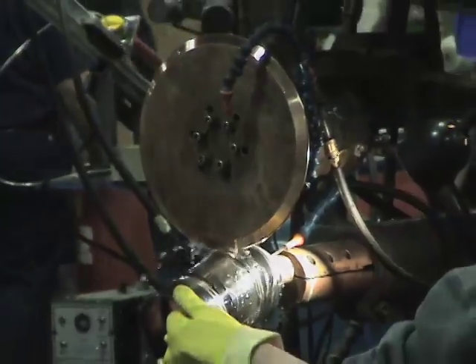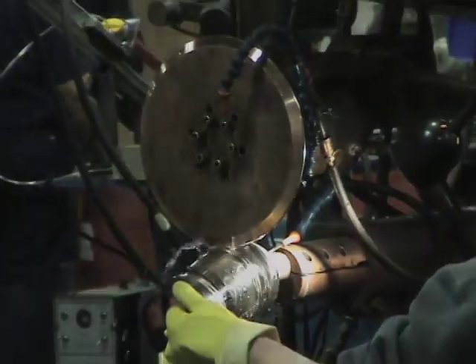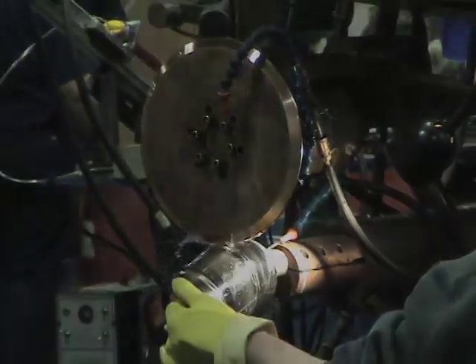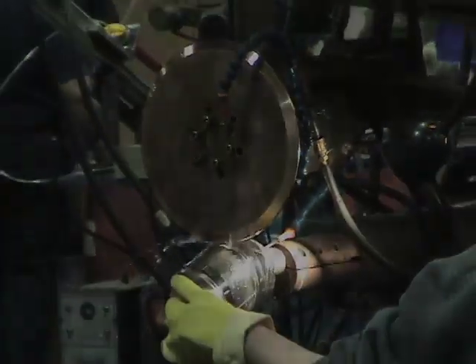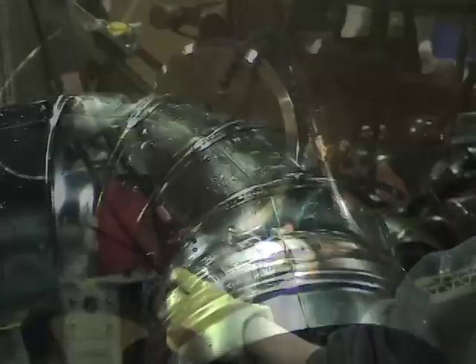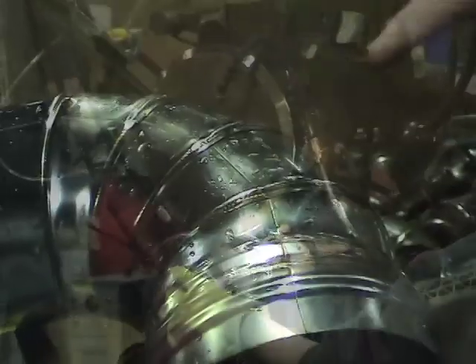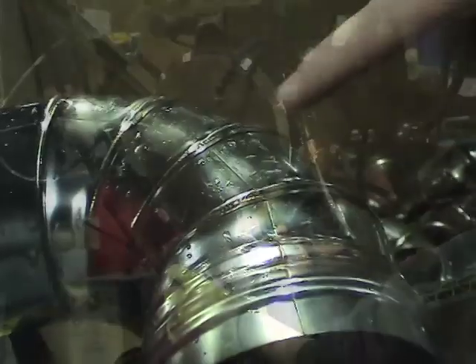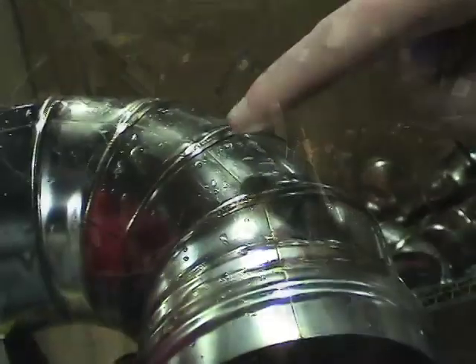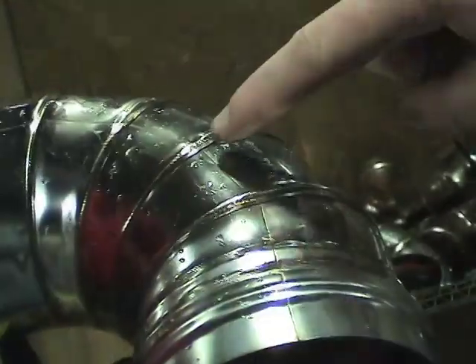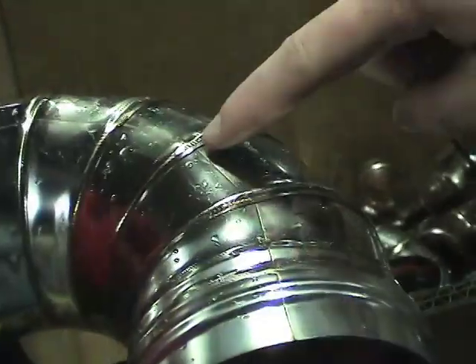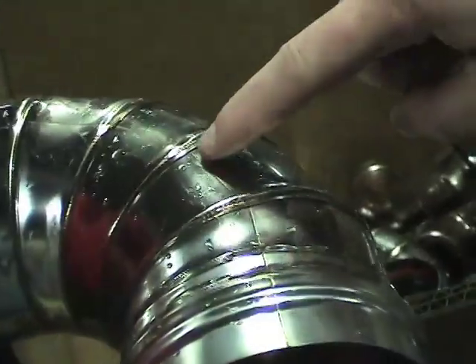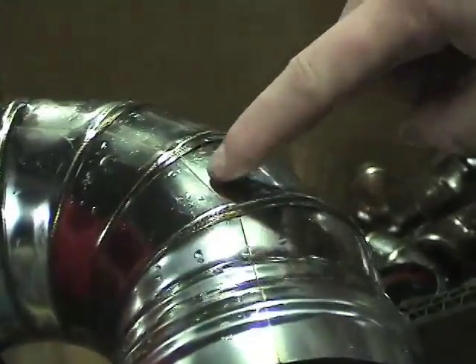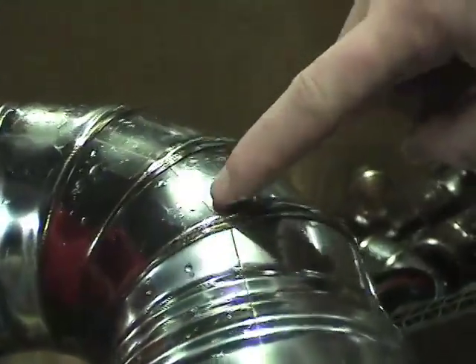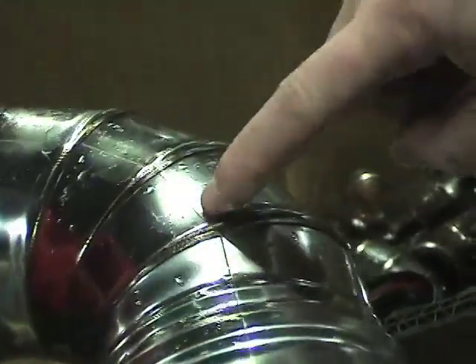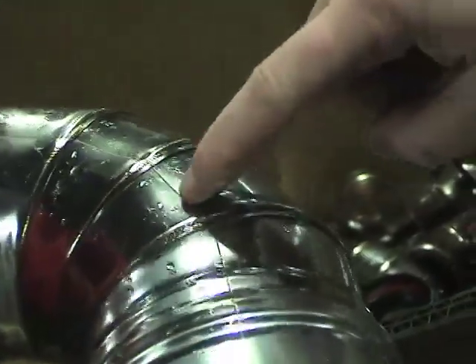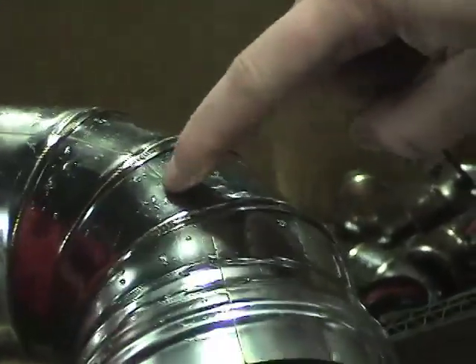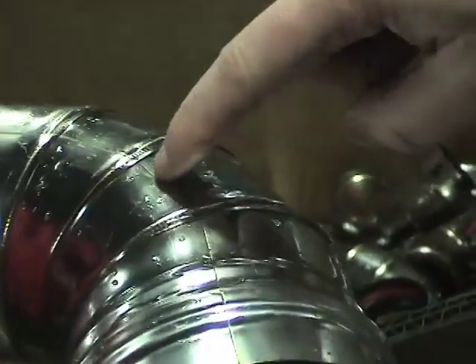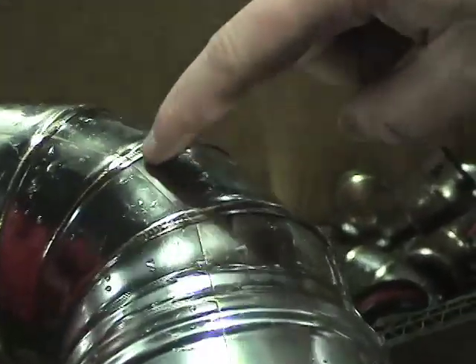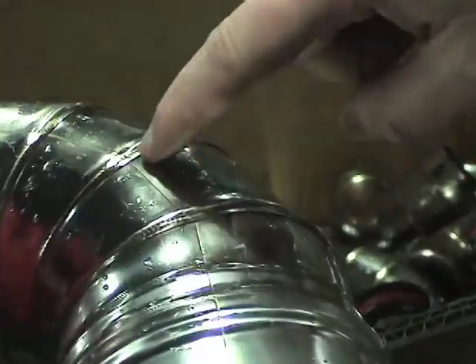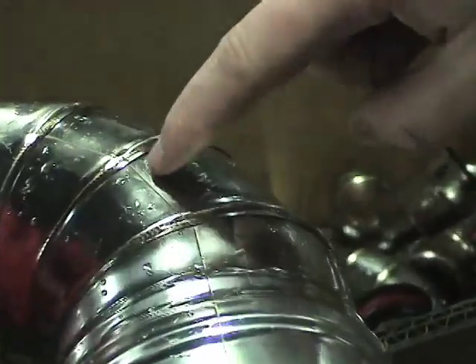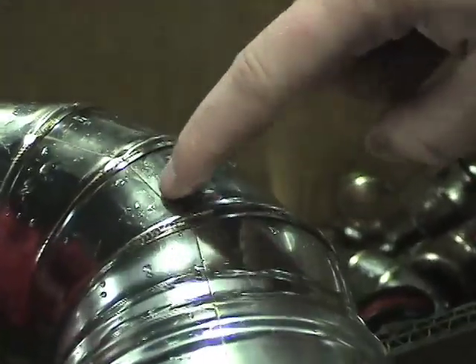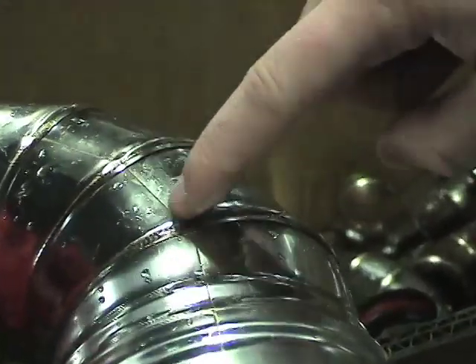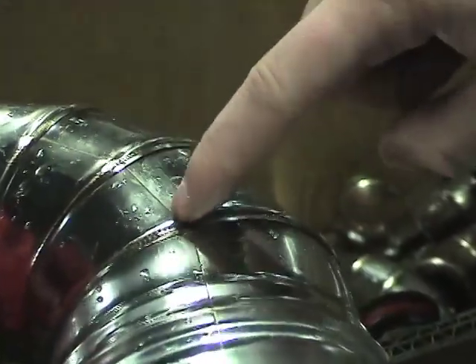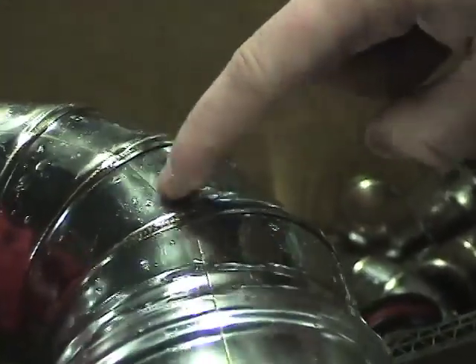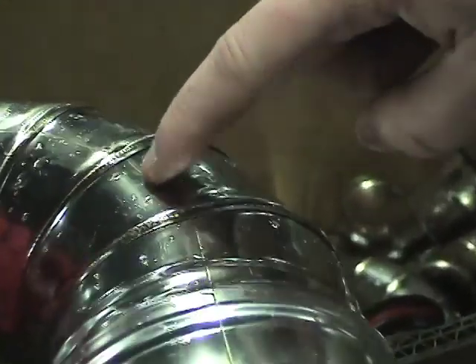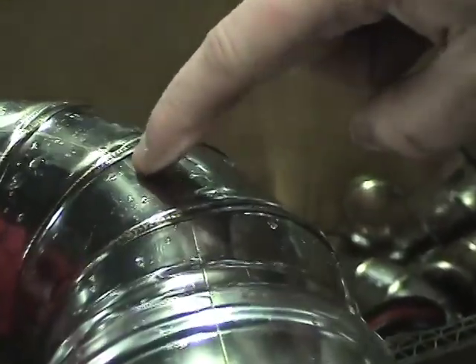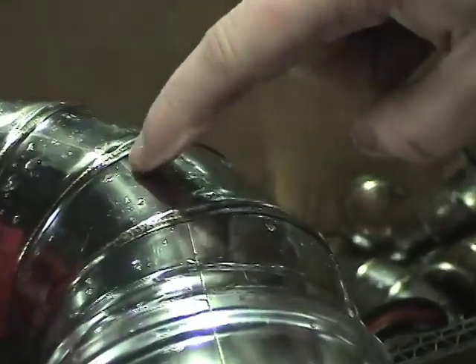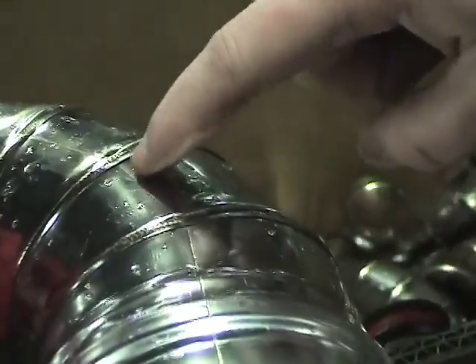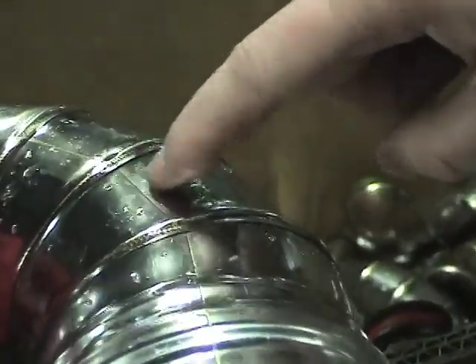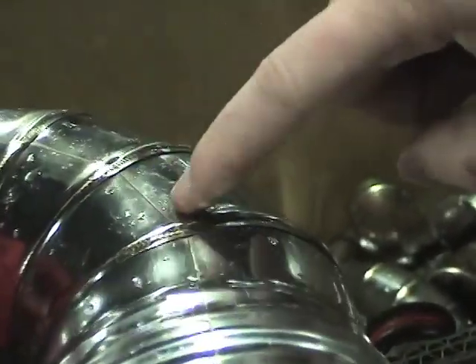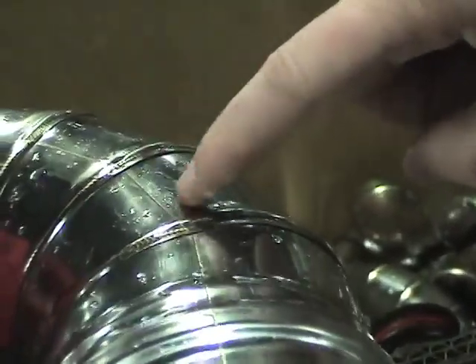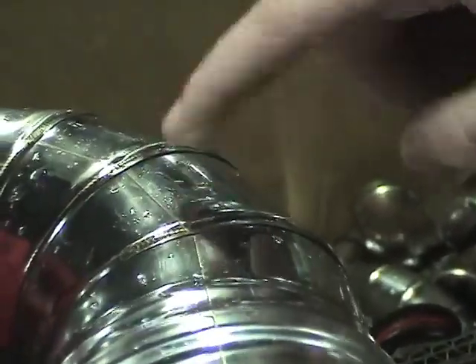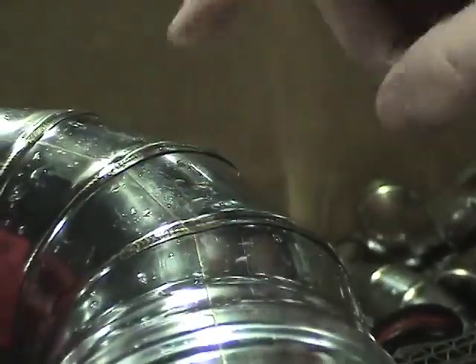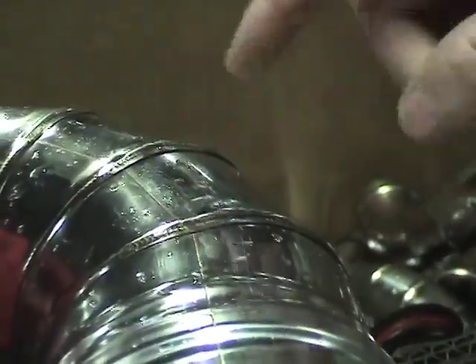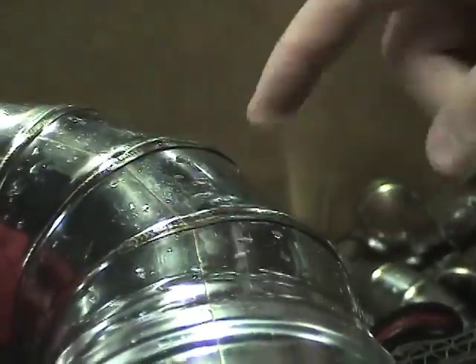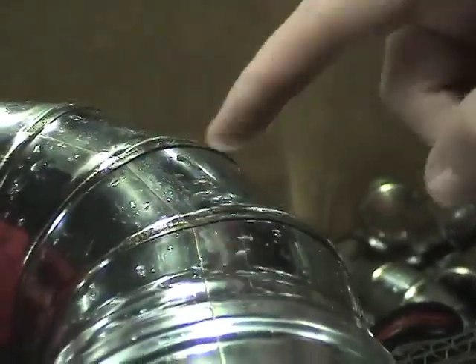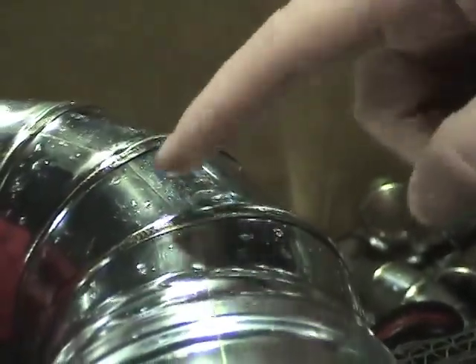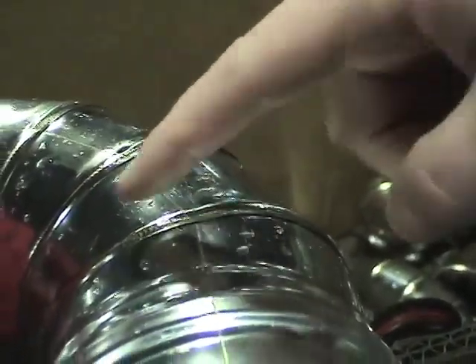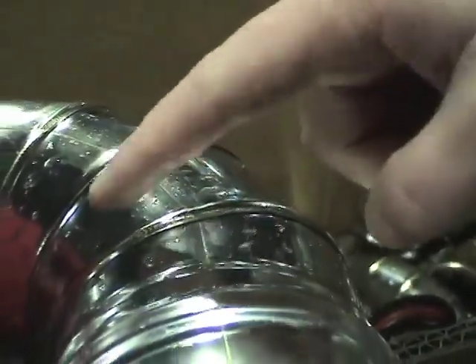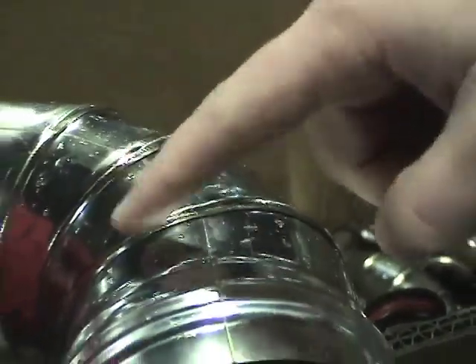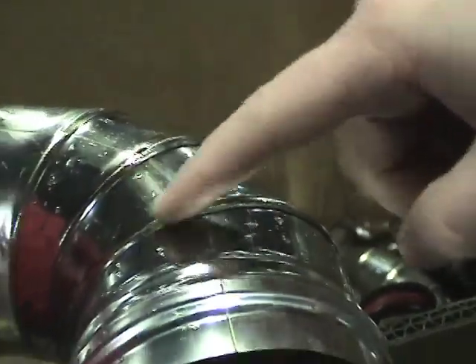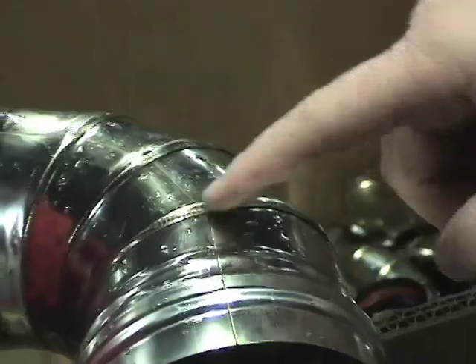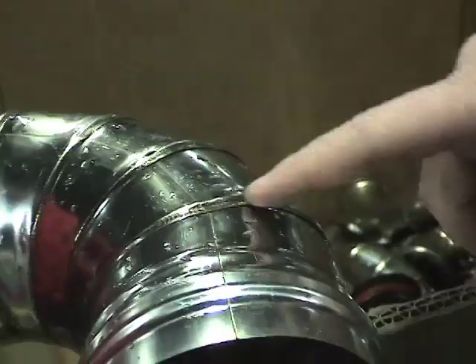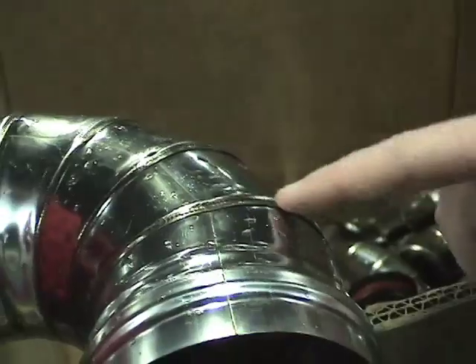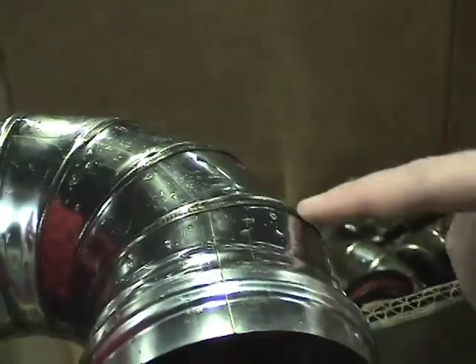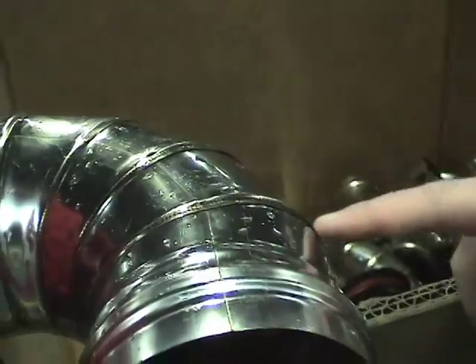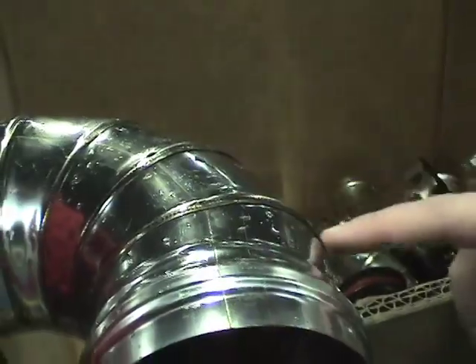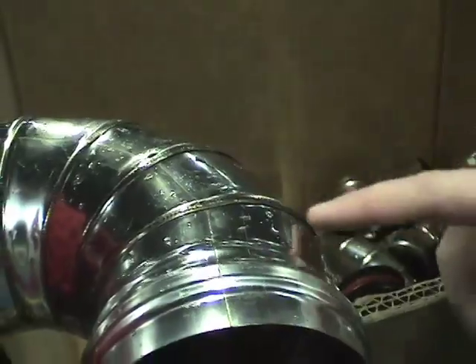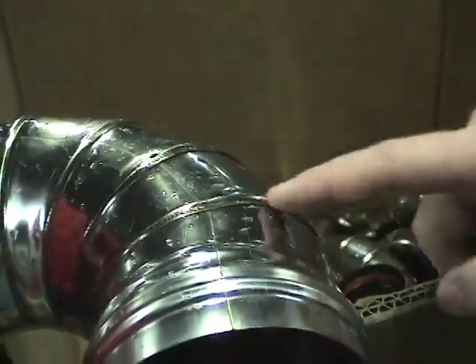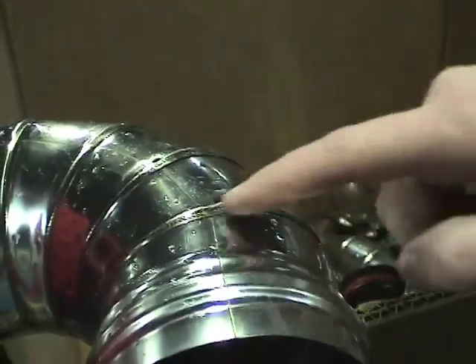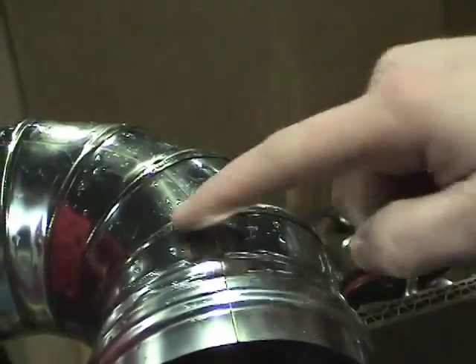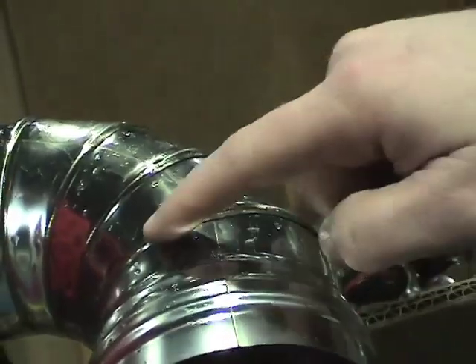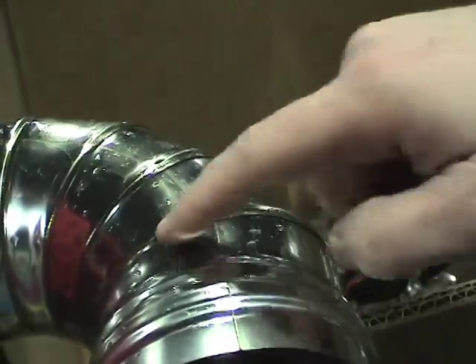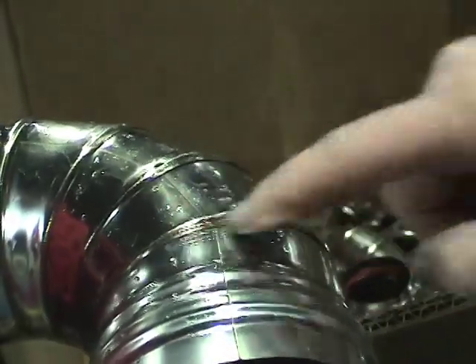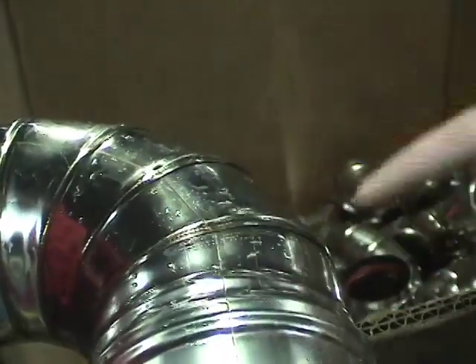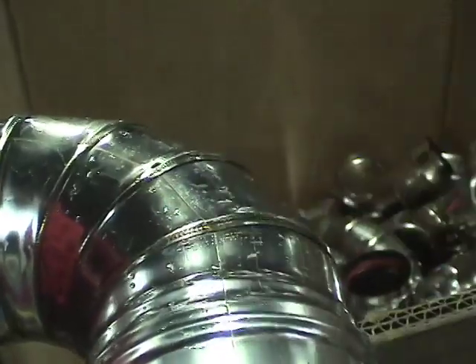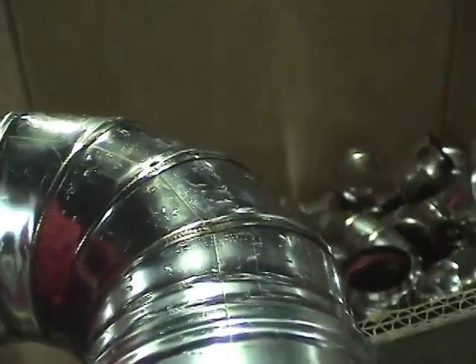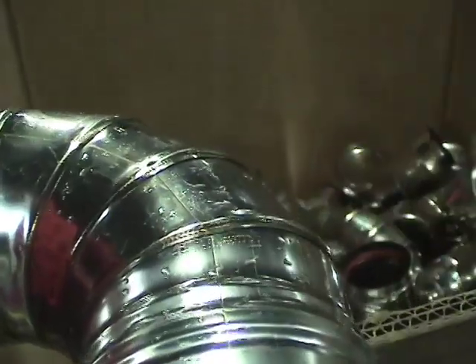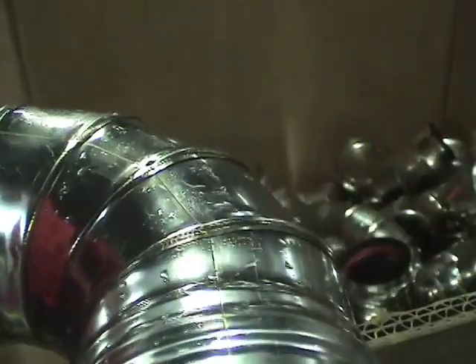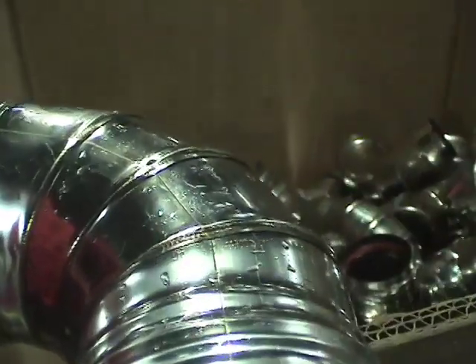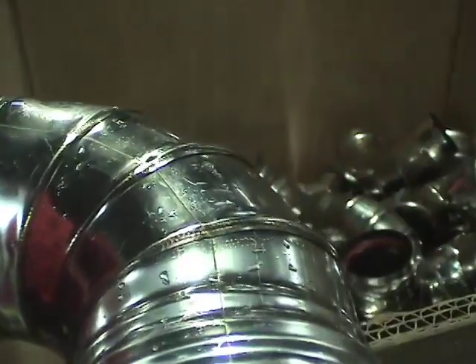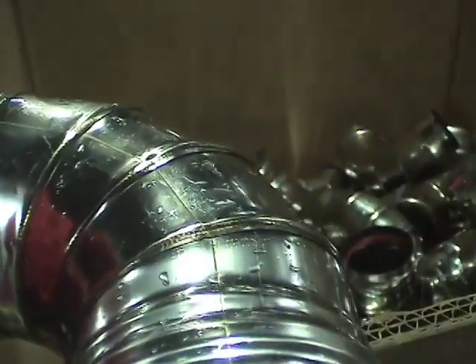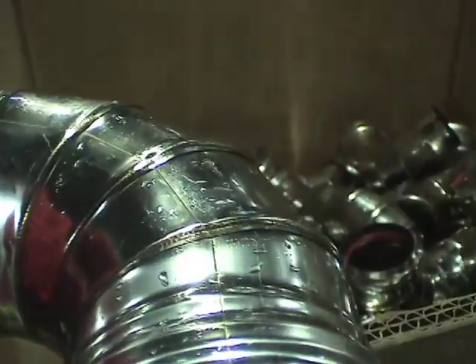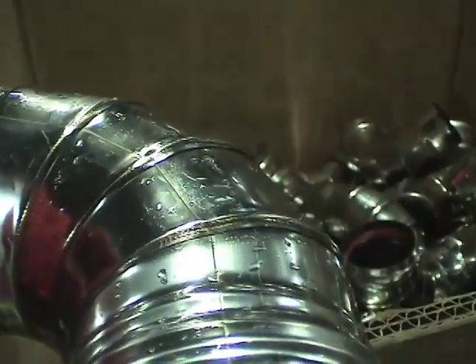You've got your laser weld here, which is done on the tube, and then you've got your resistance weld here, which is done on this machine.